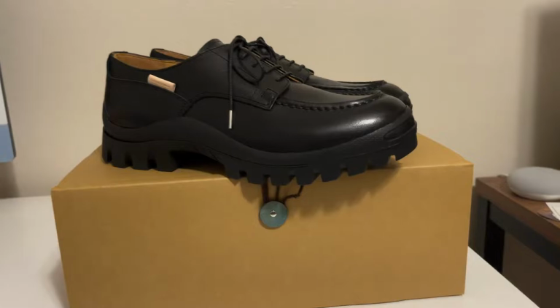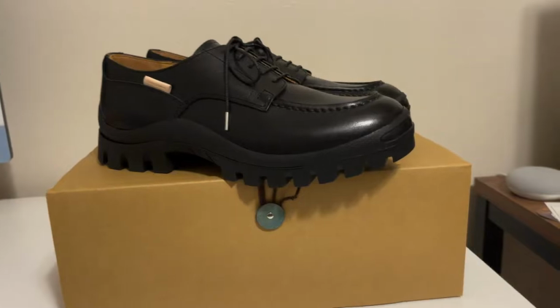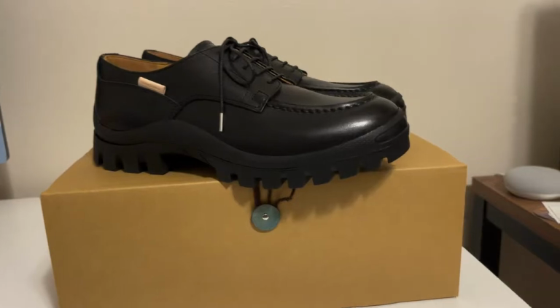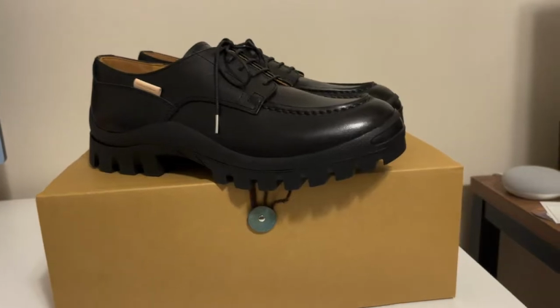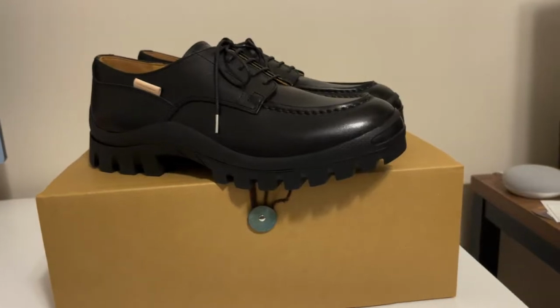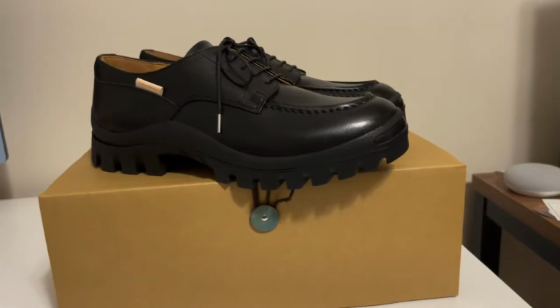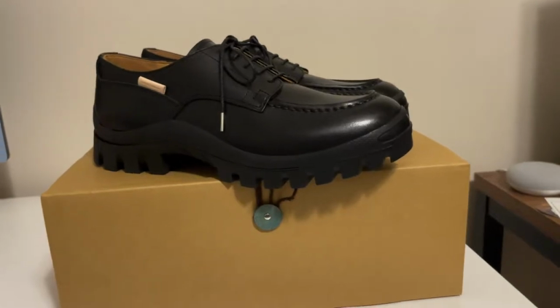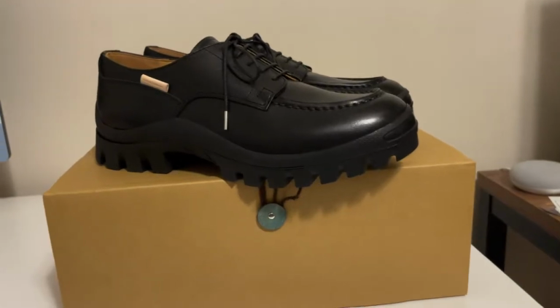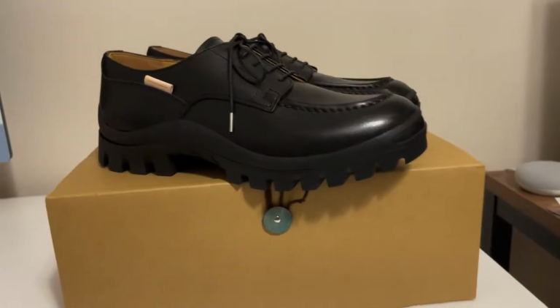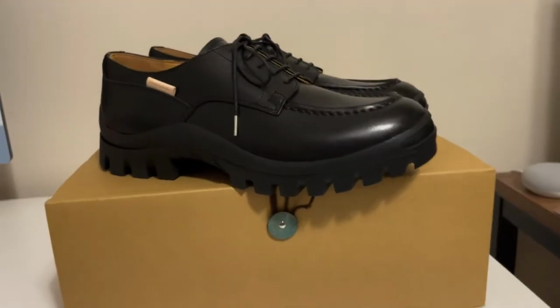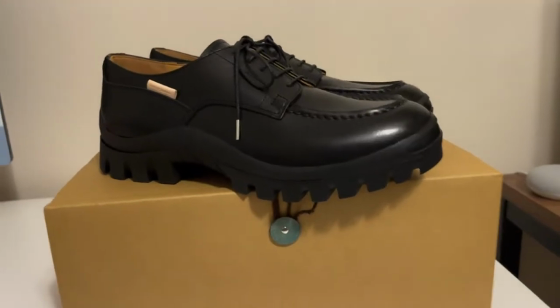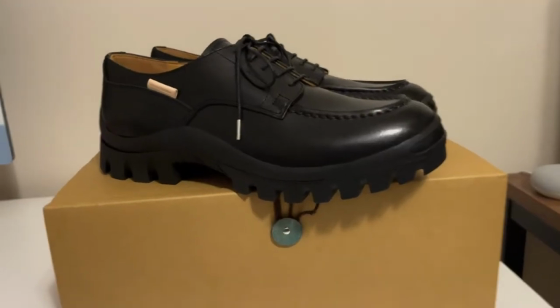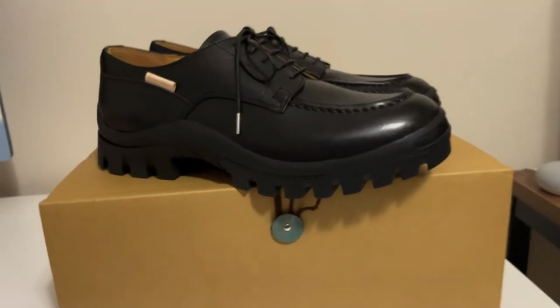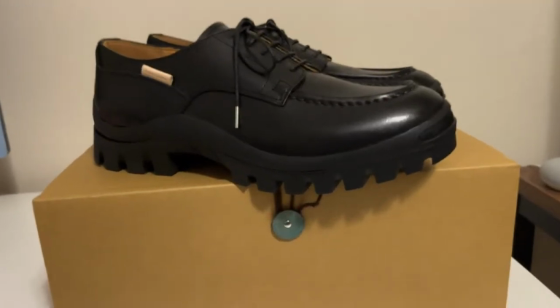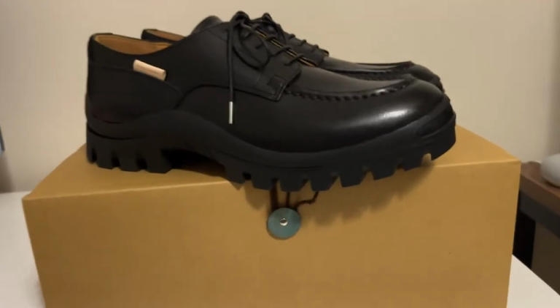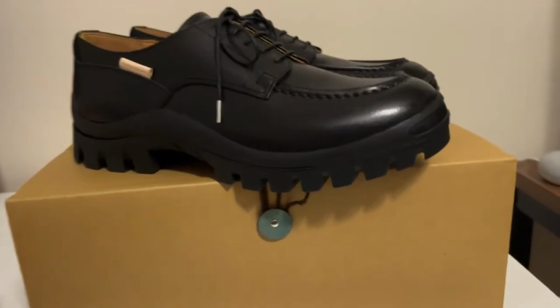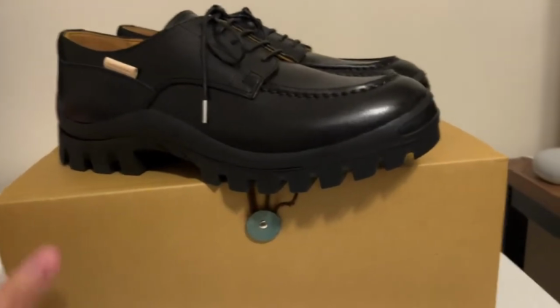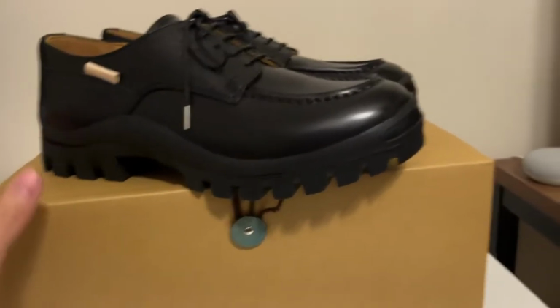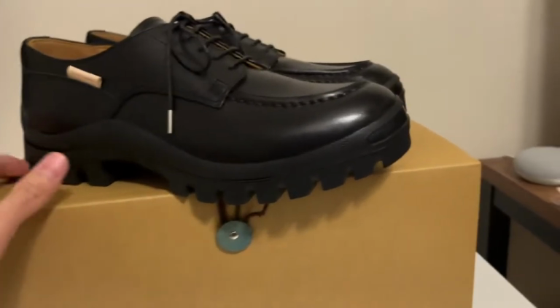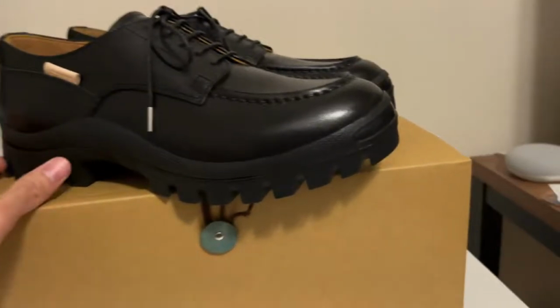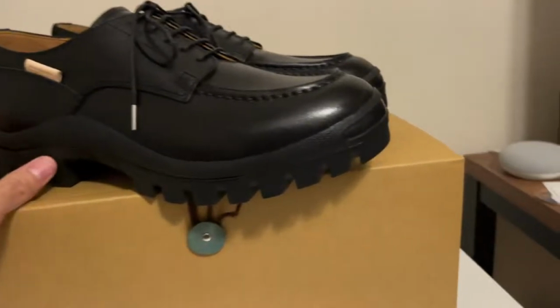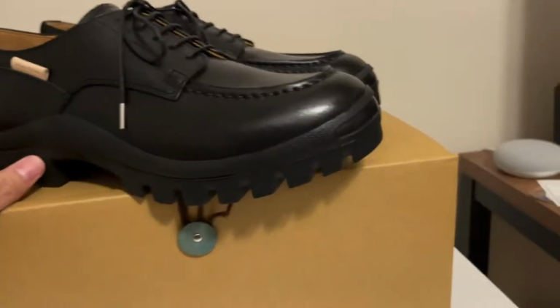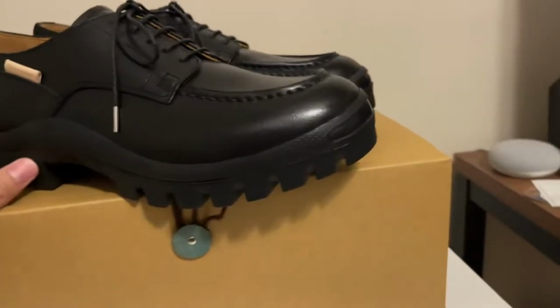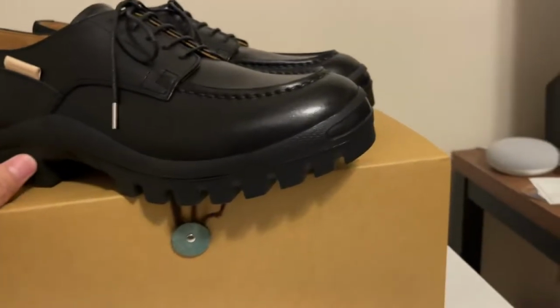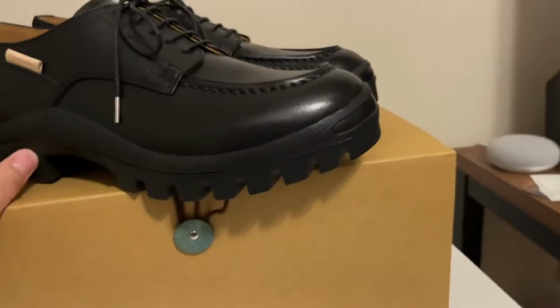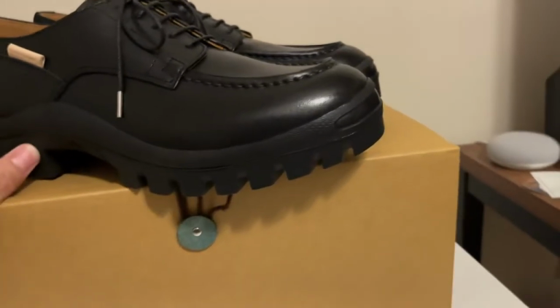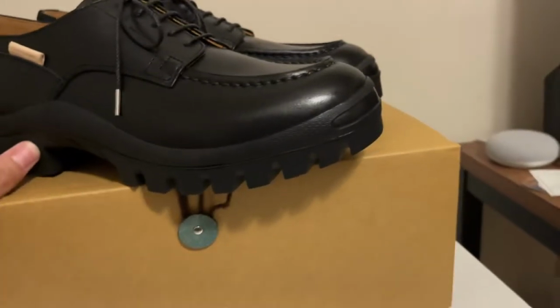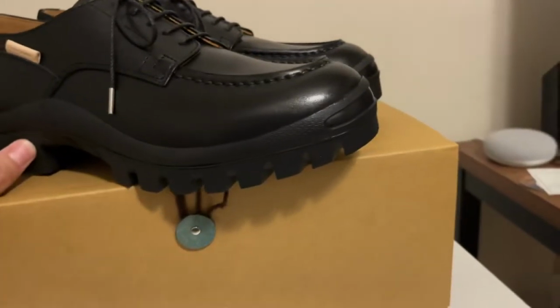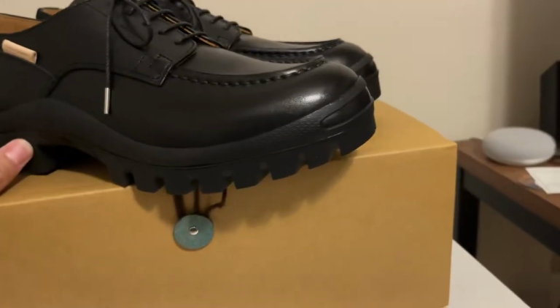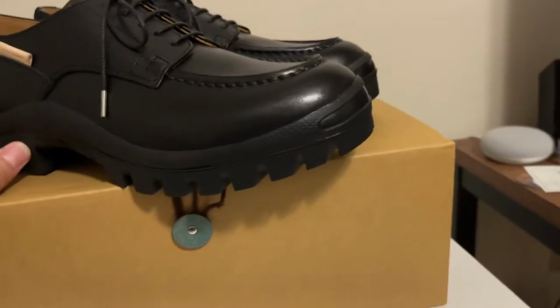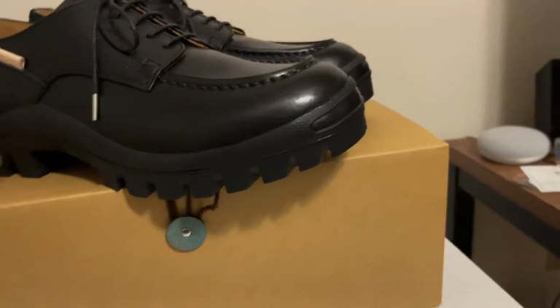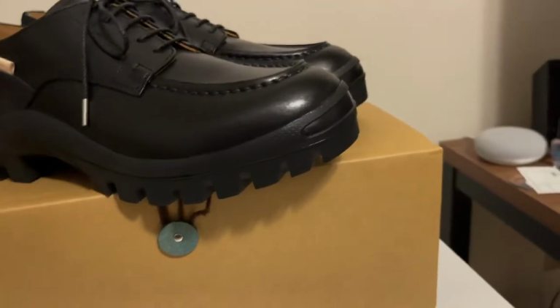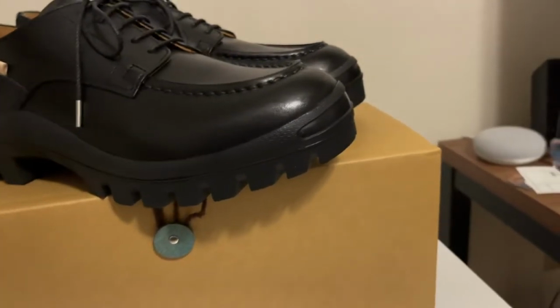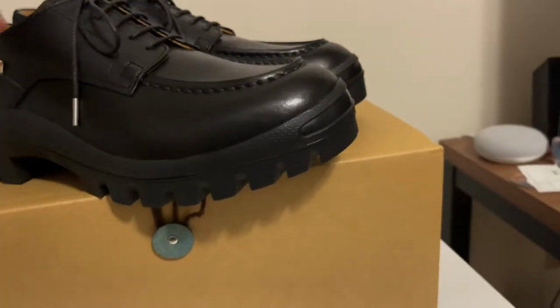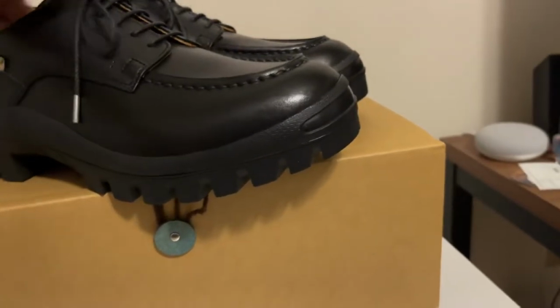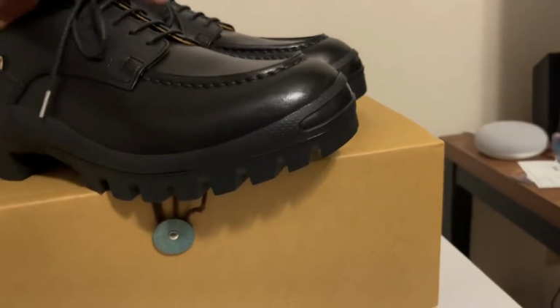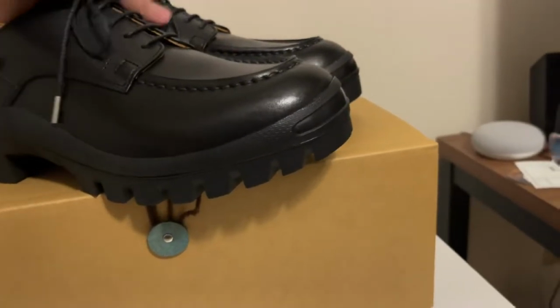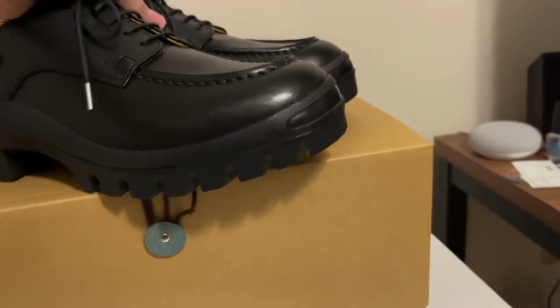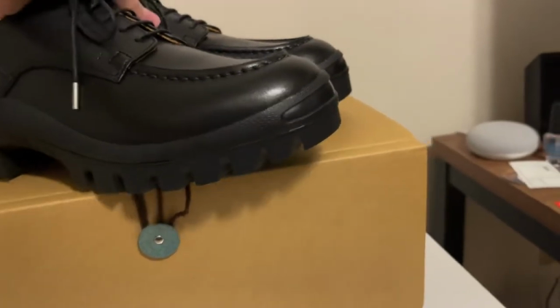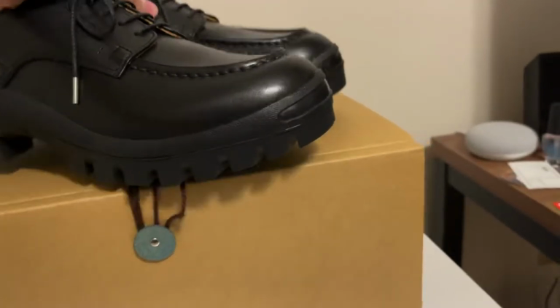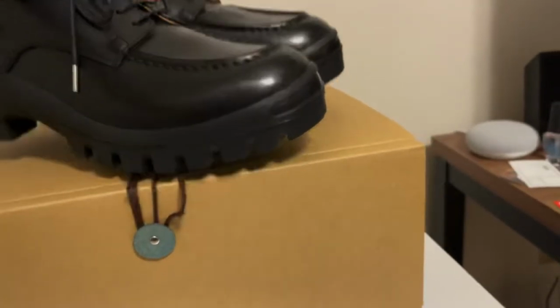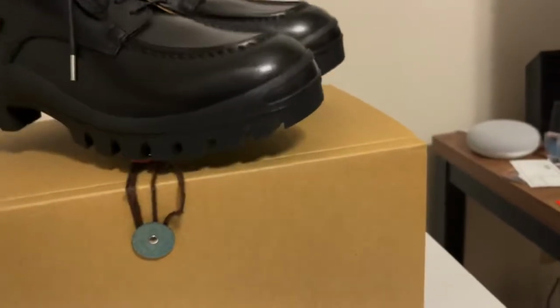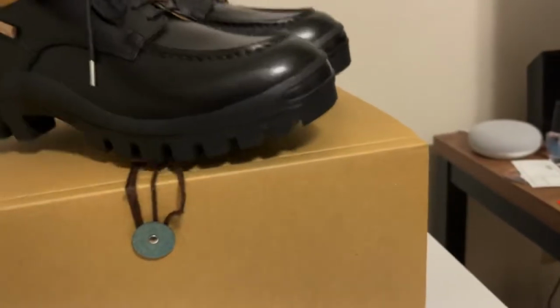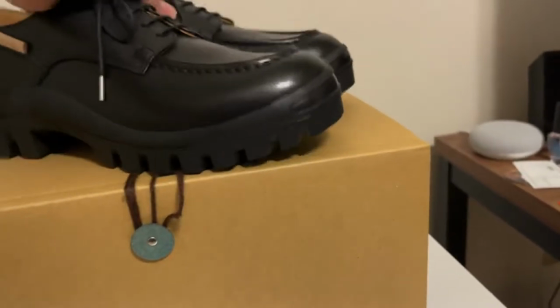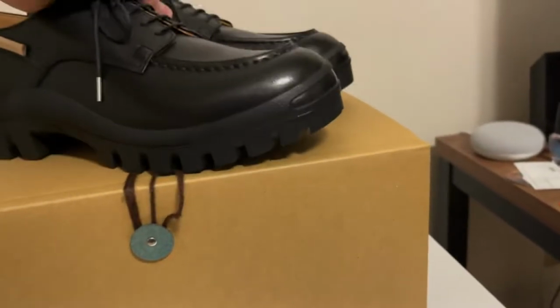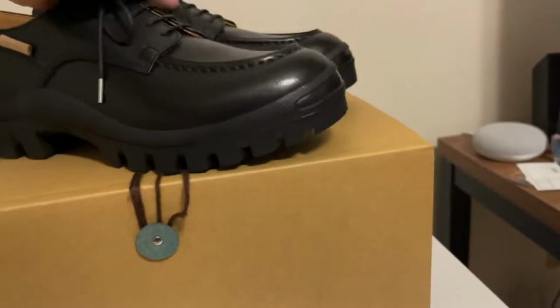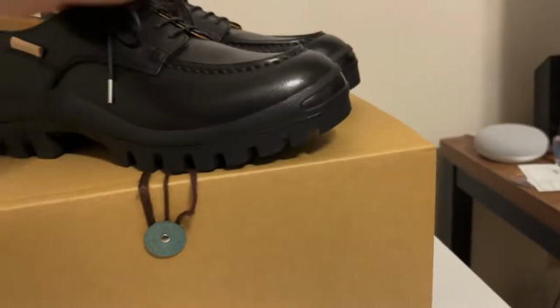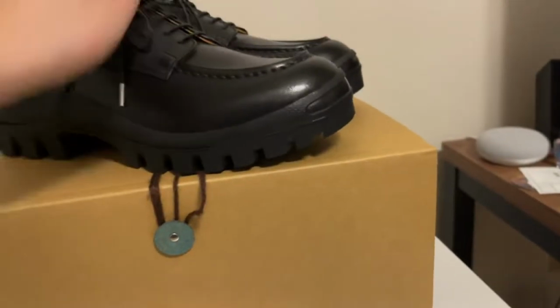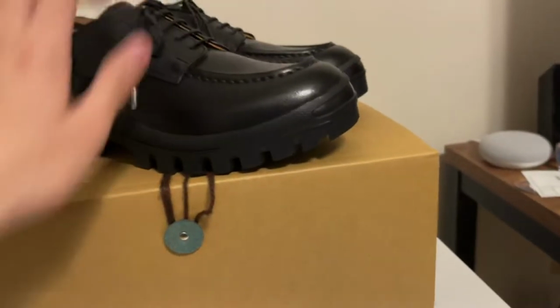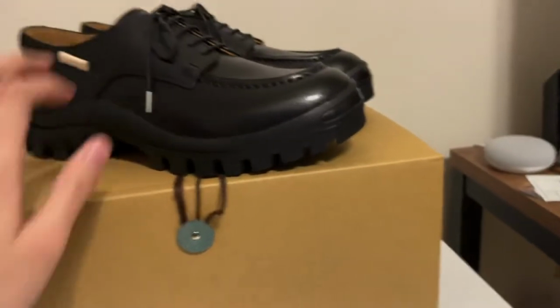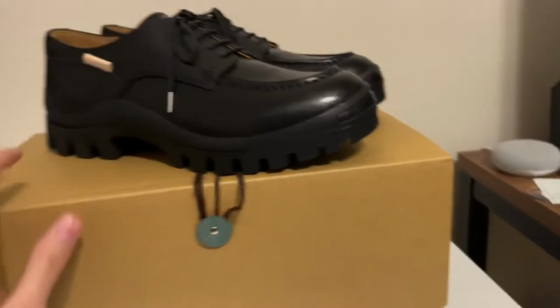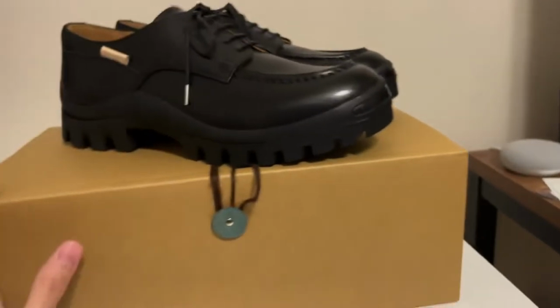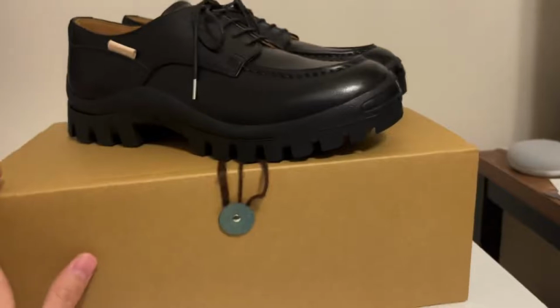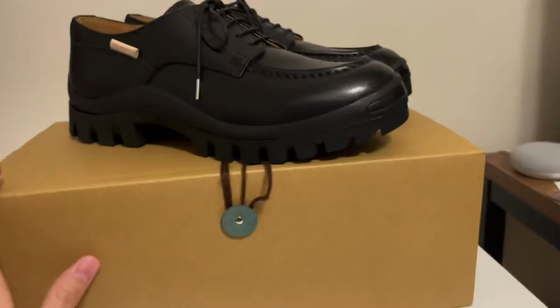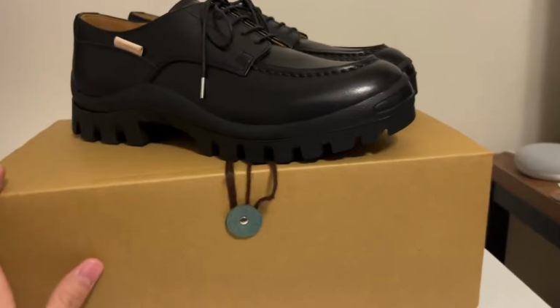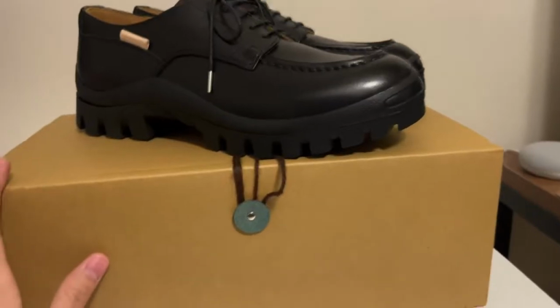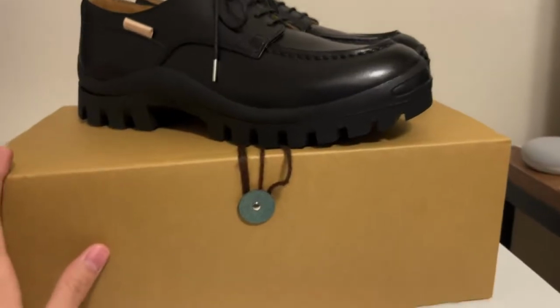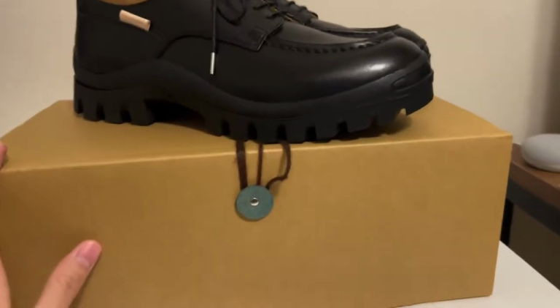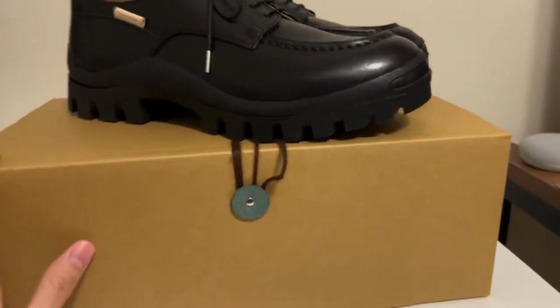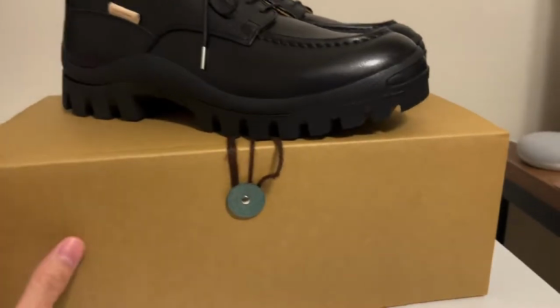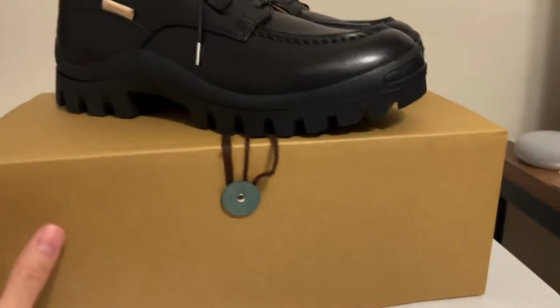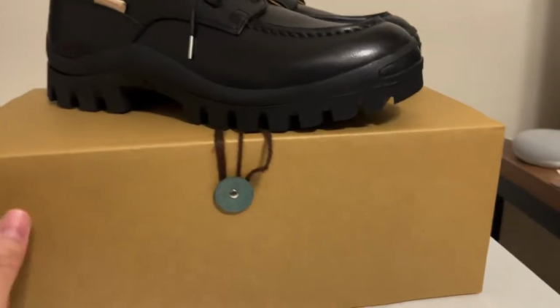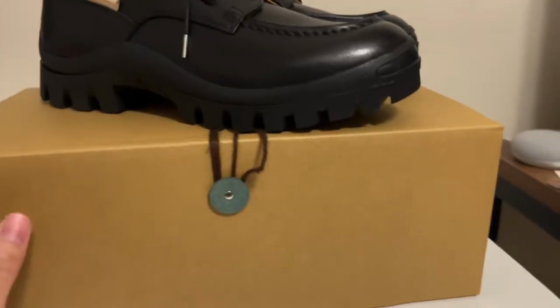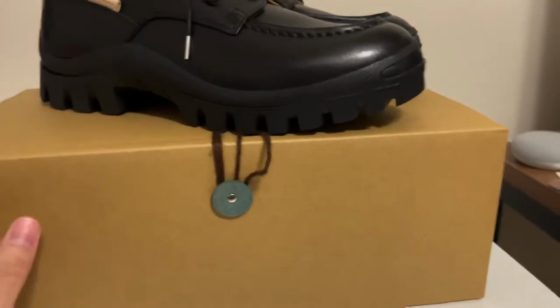Hello, today I'm going to go ahead and do a review on these shoes from Handel Skim.